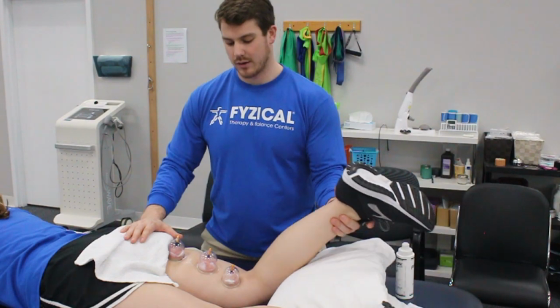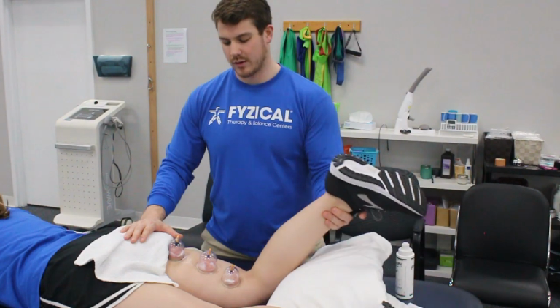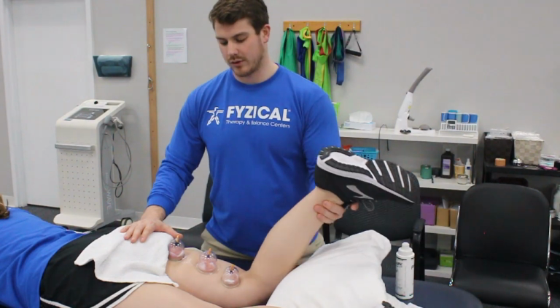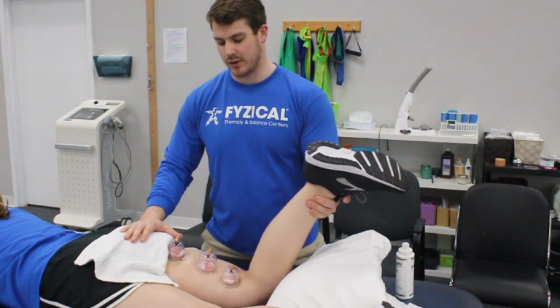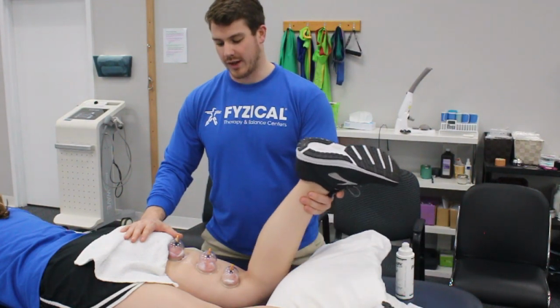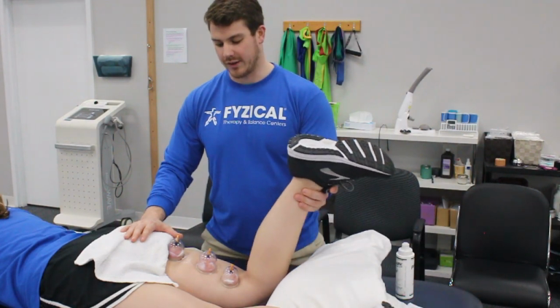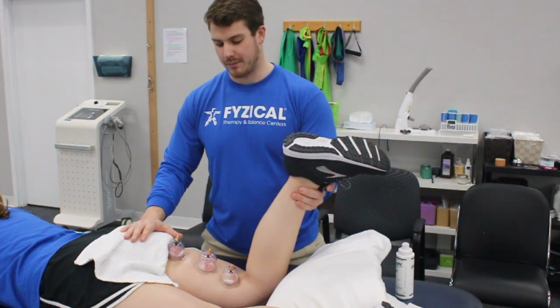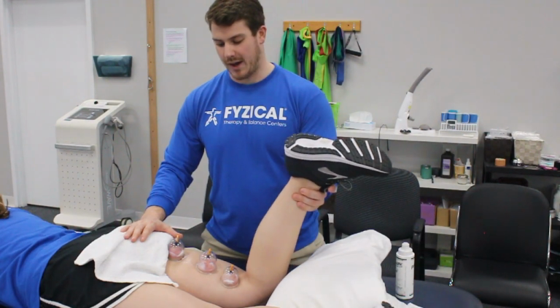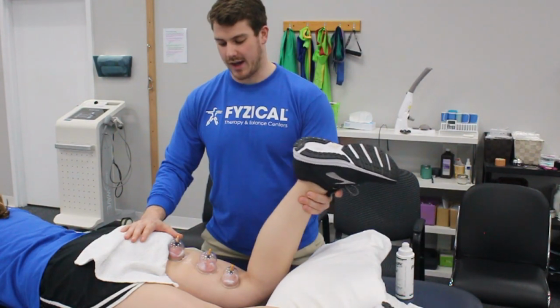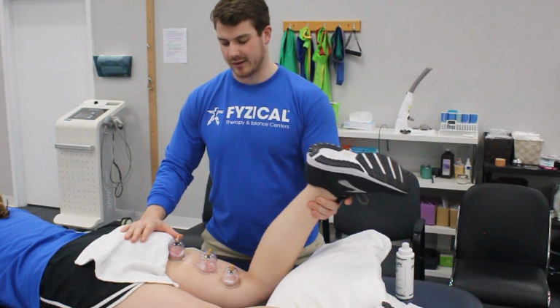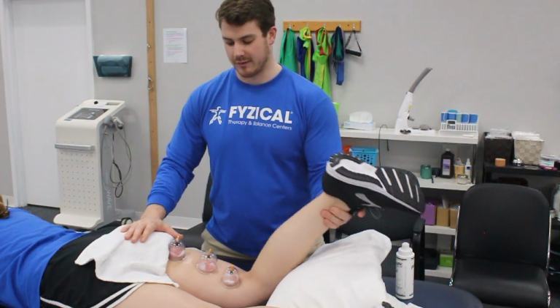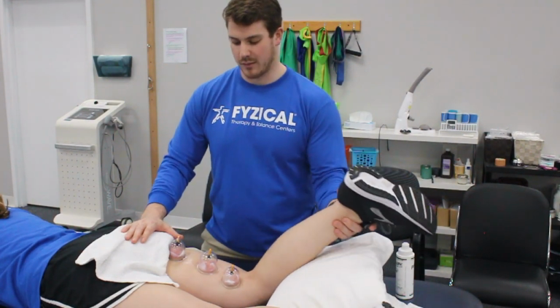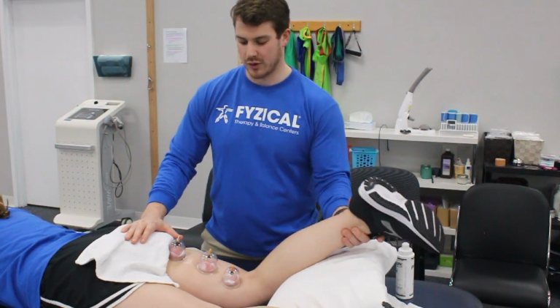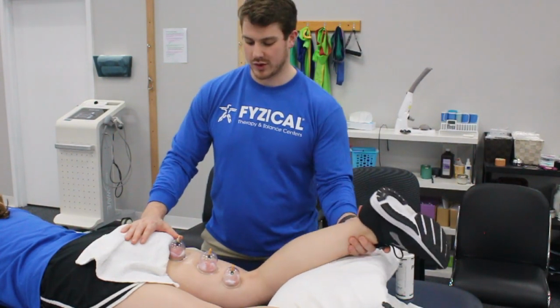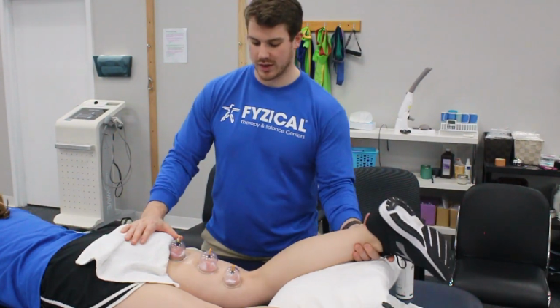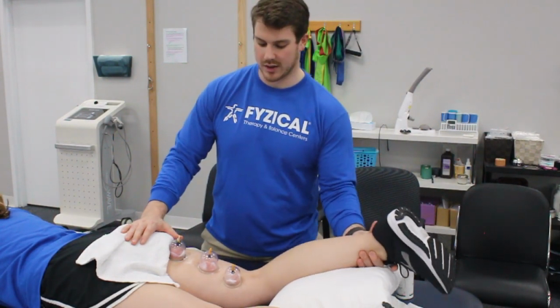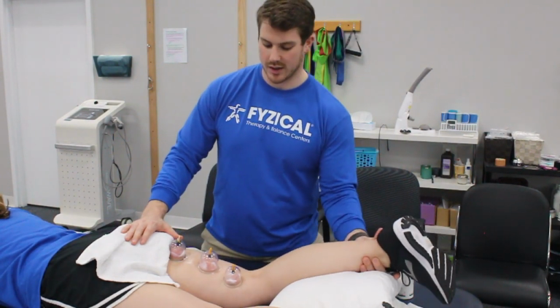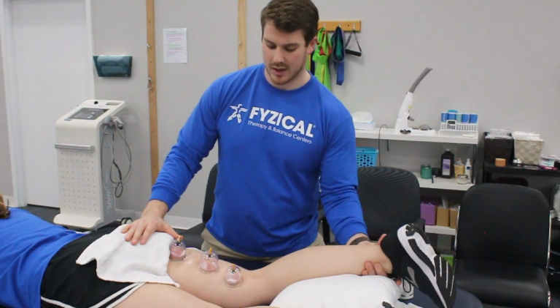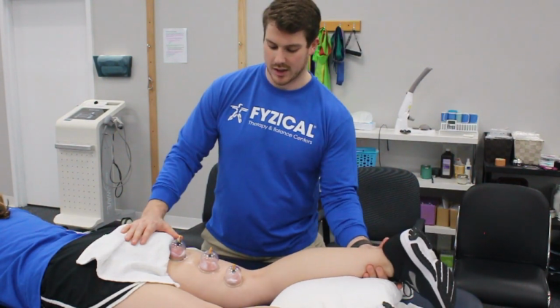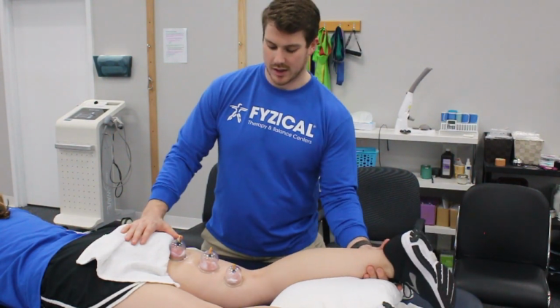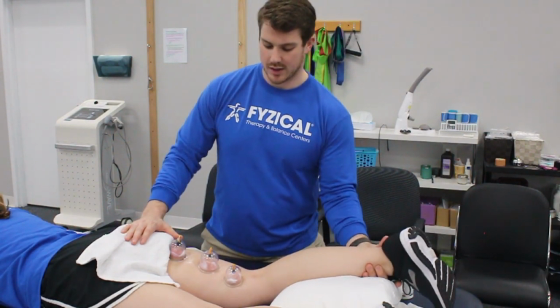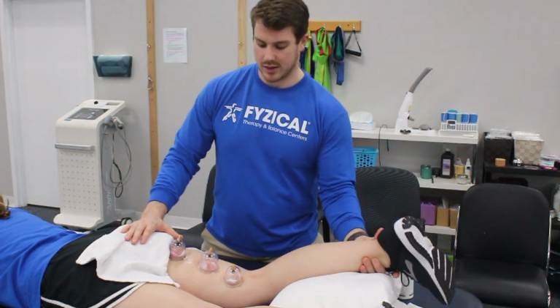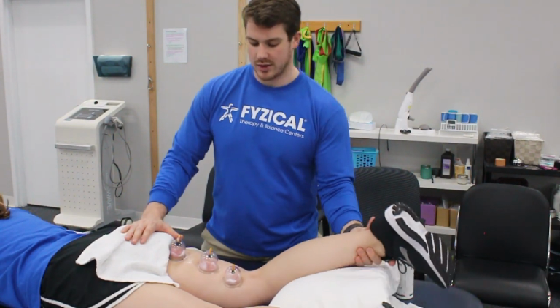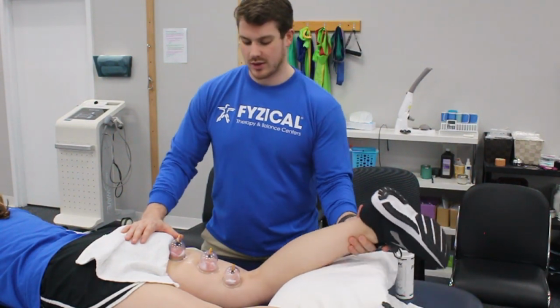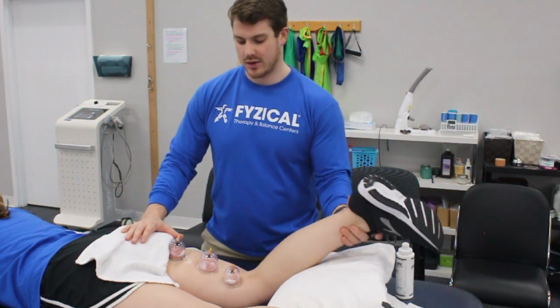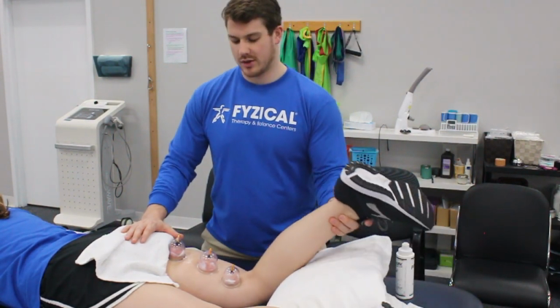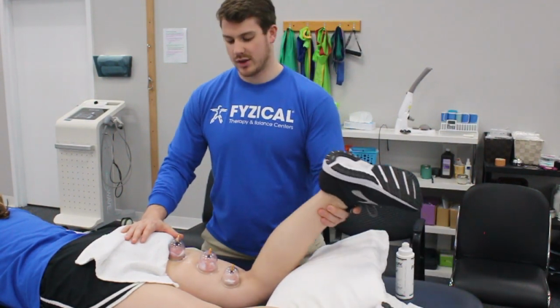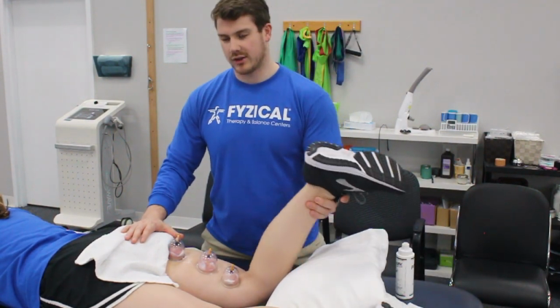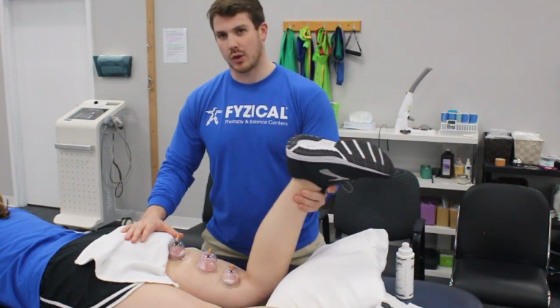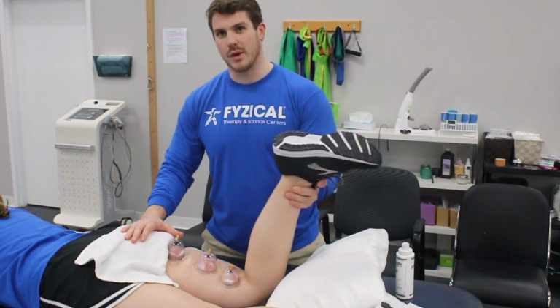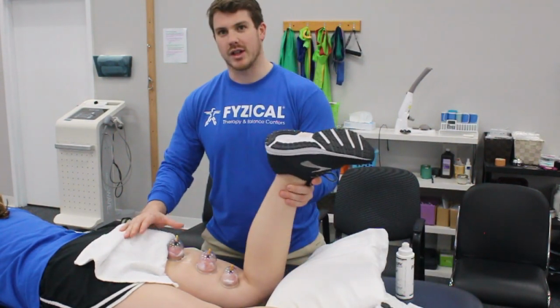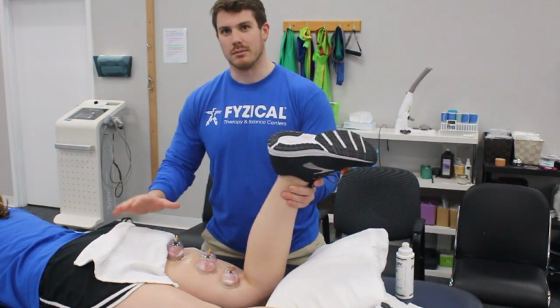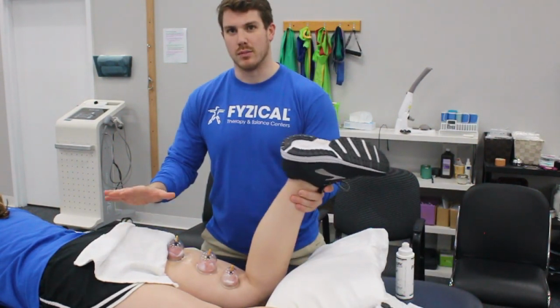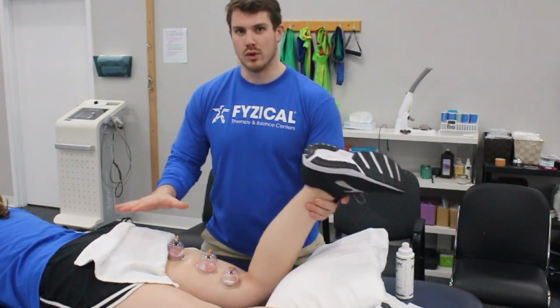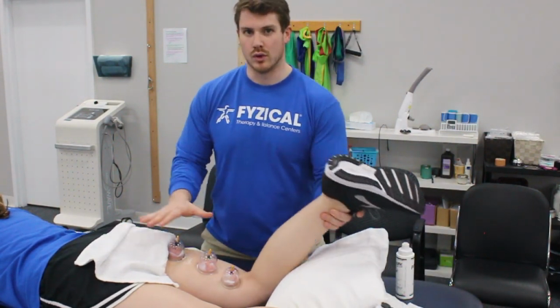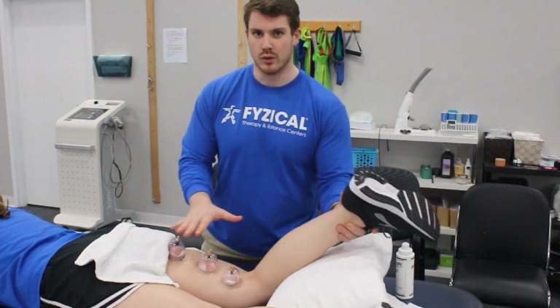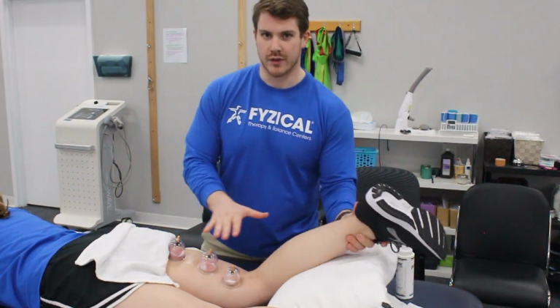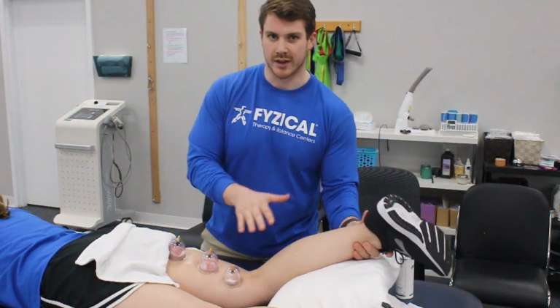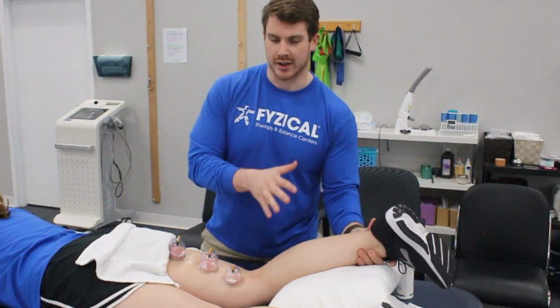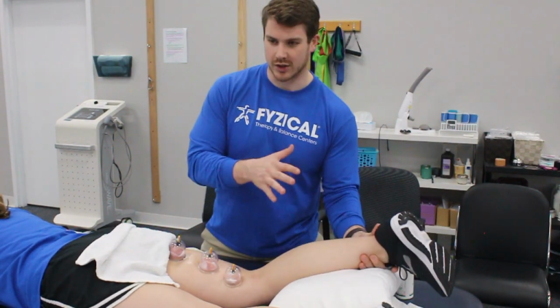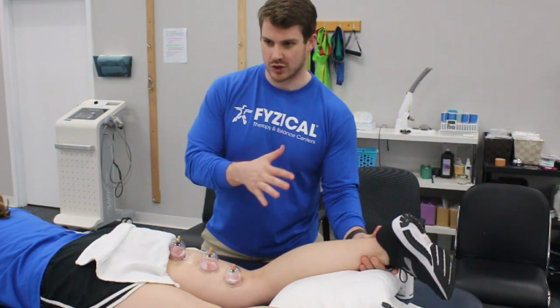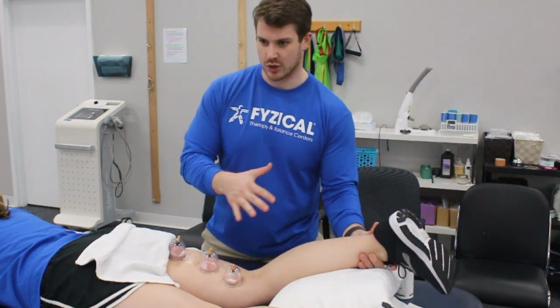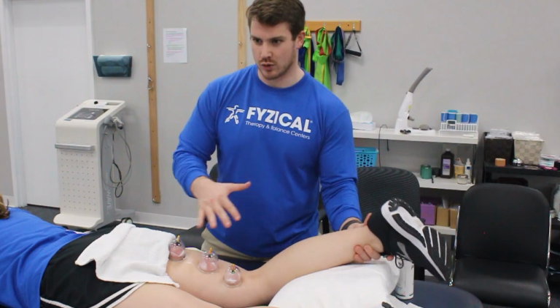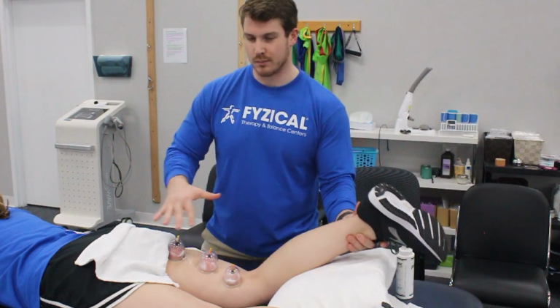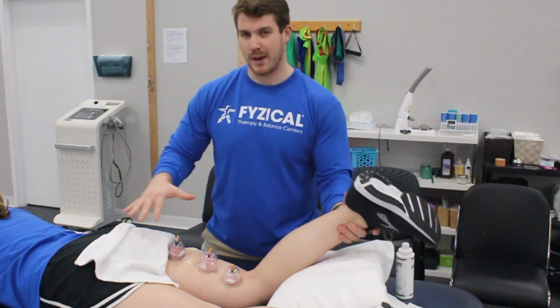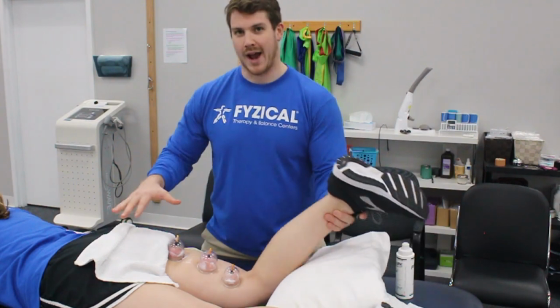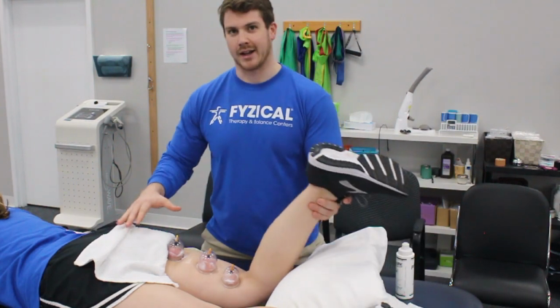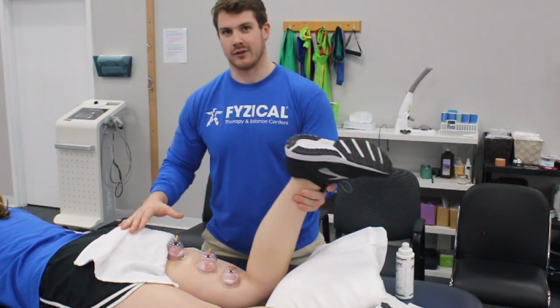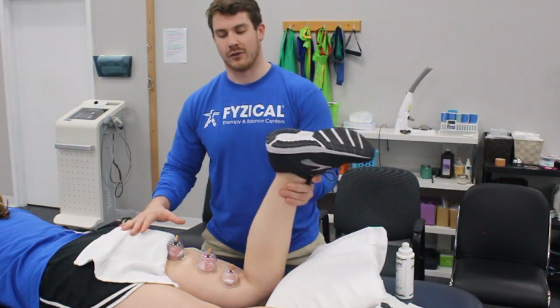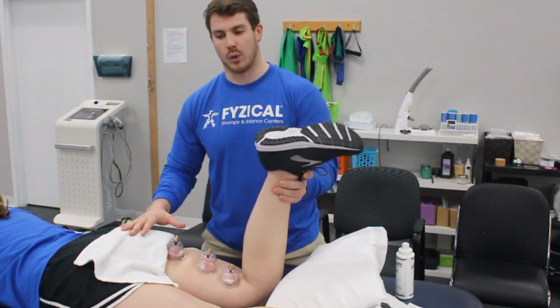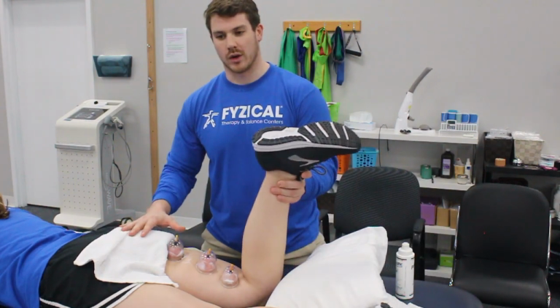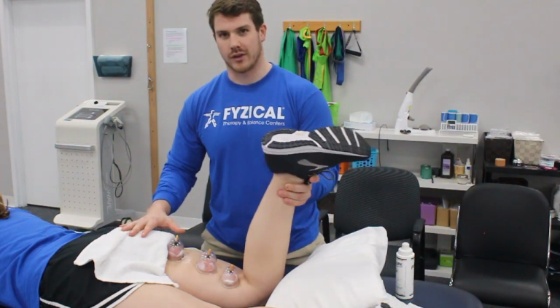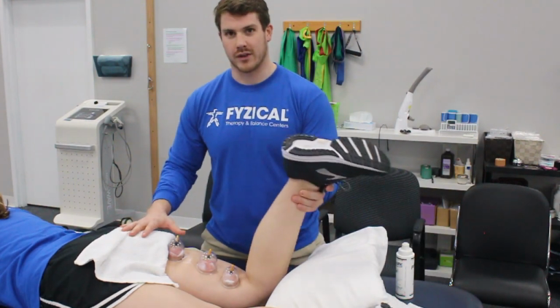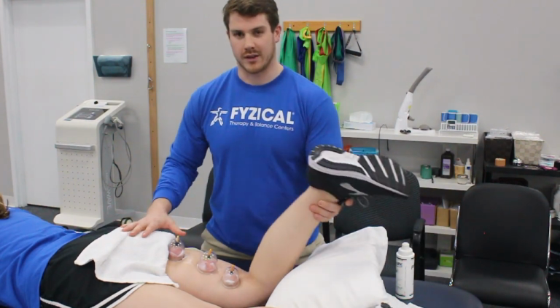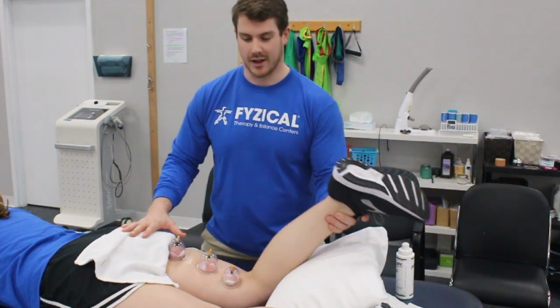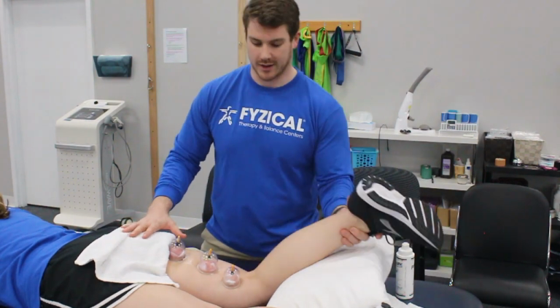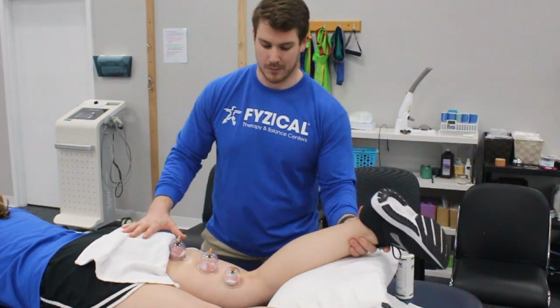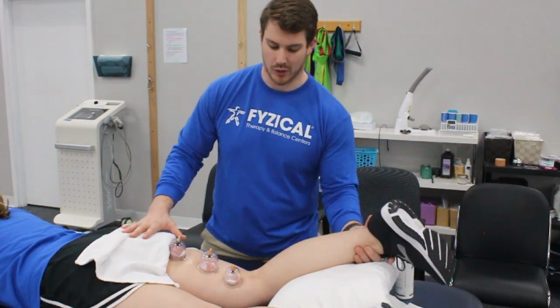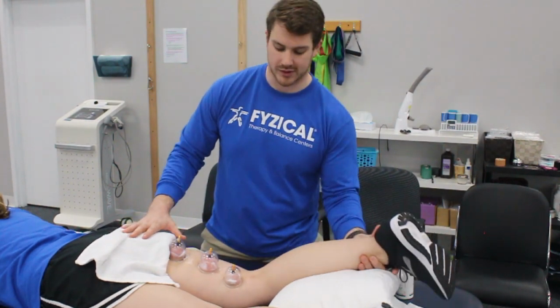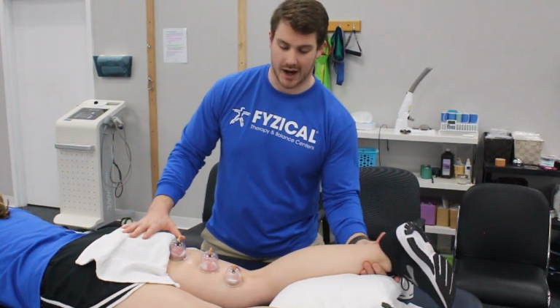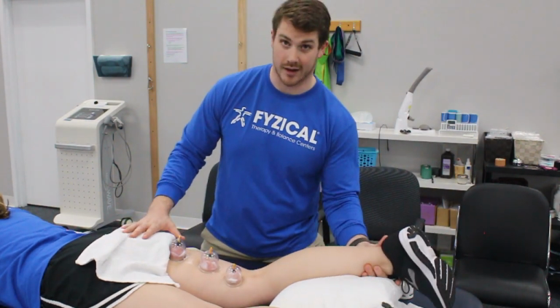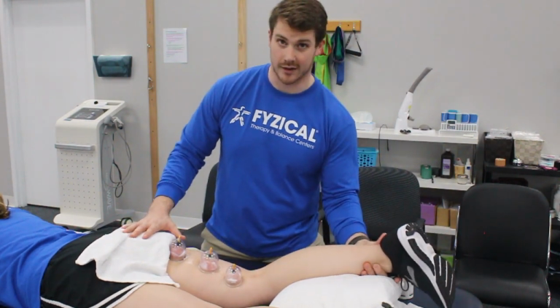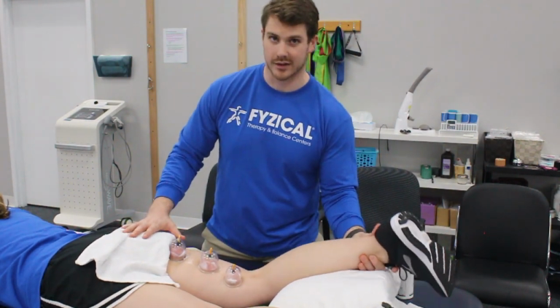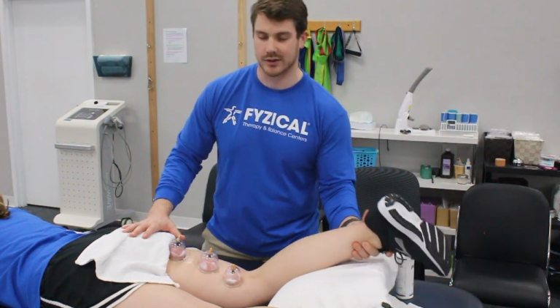Nice passive motion, just so we can move the tissue back and forth and get the most out of this.